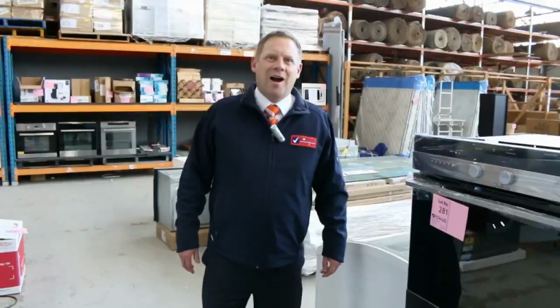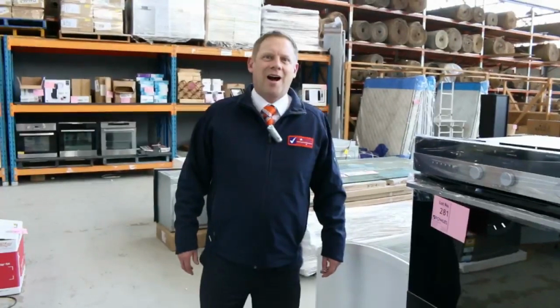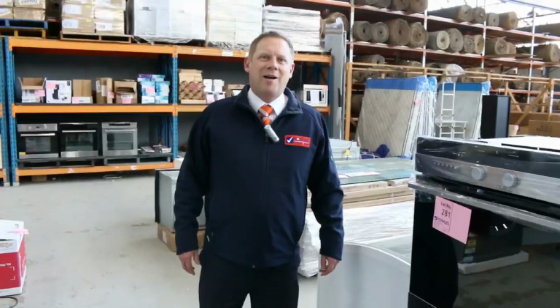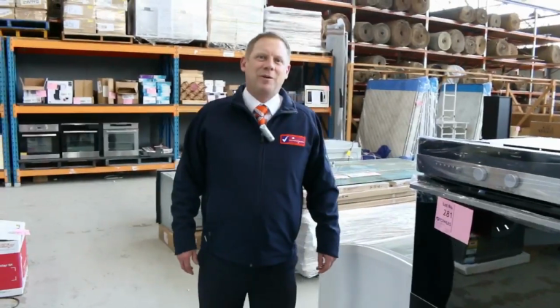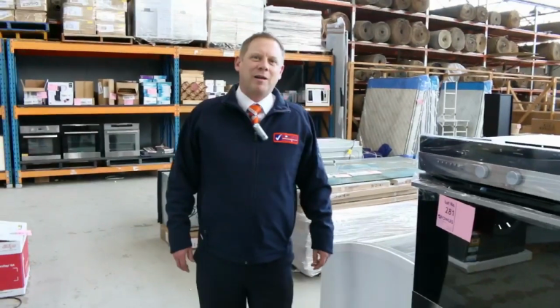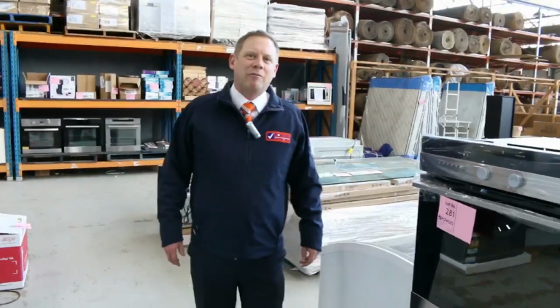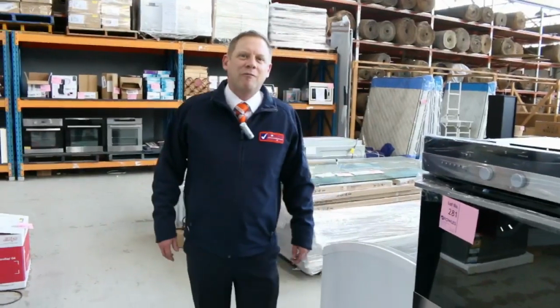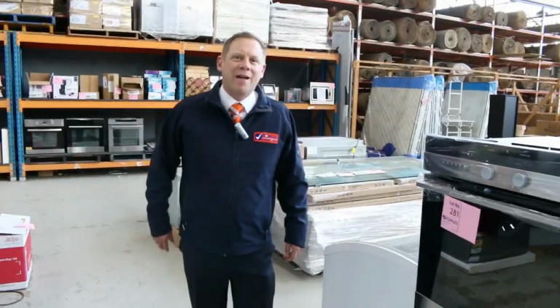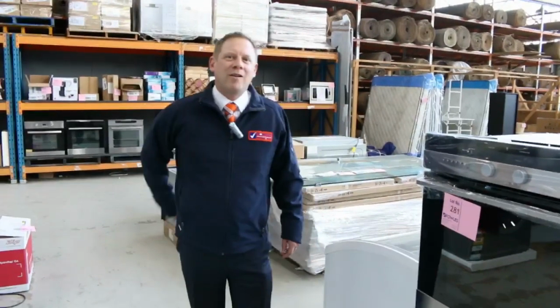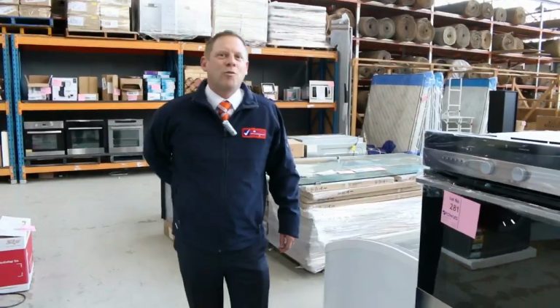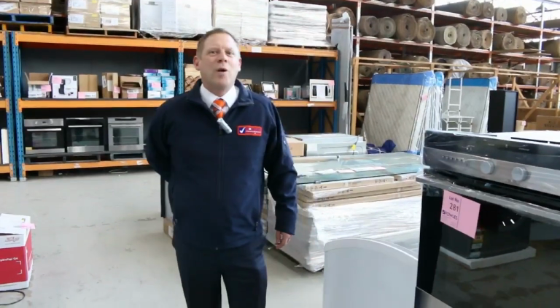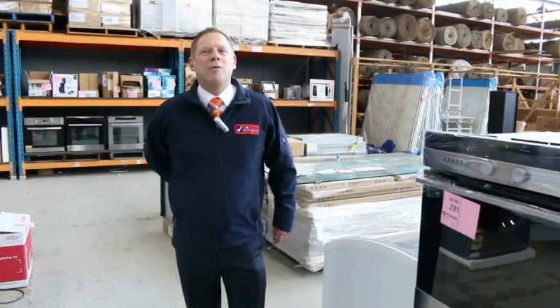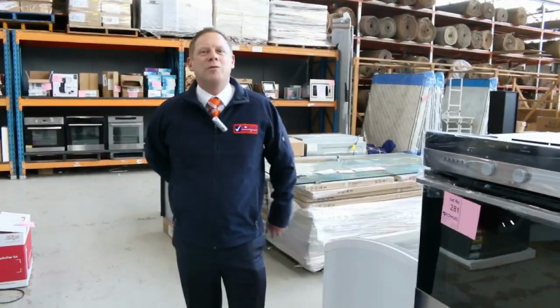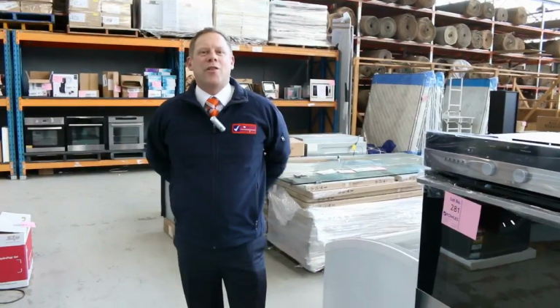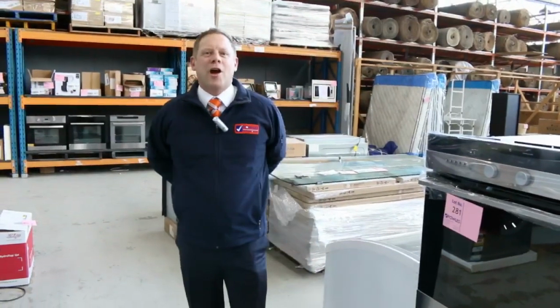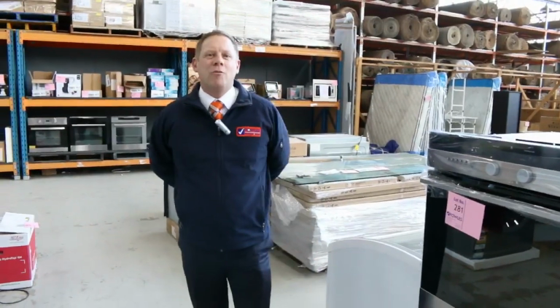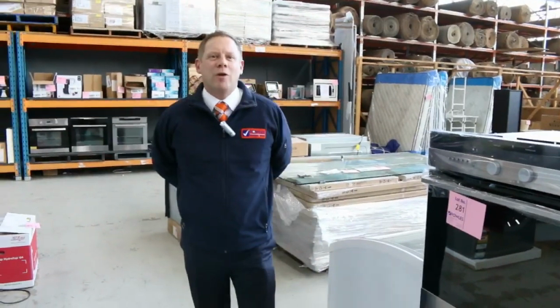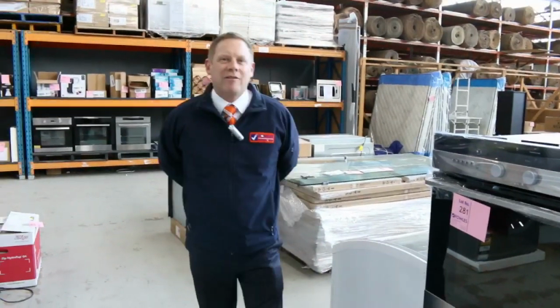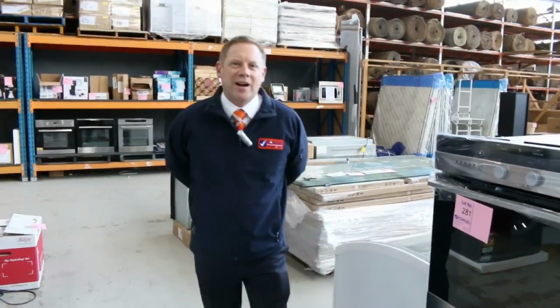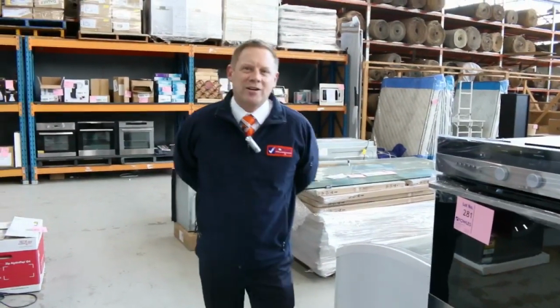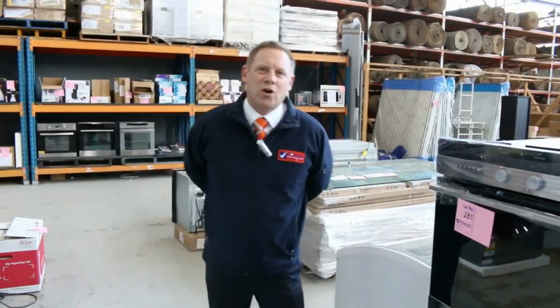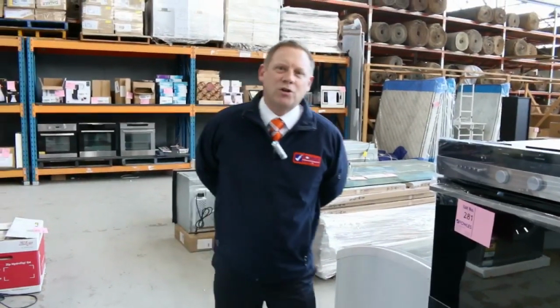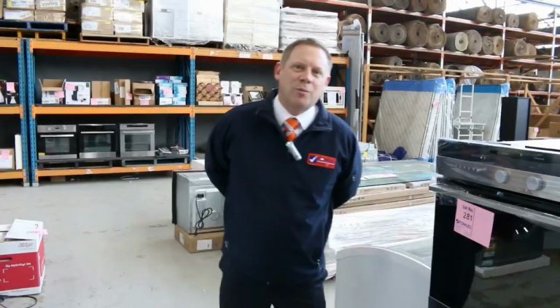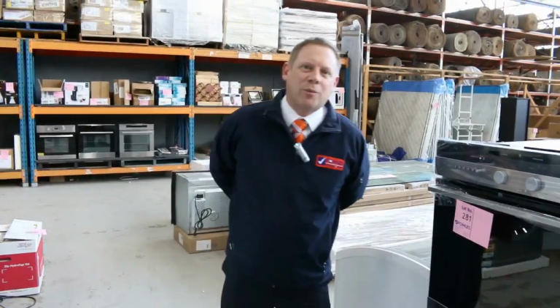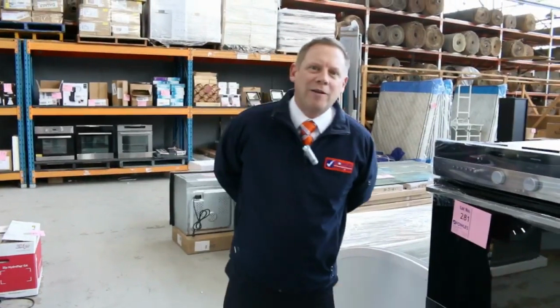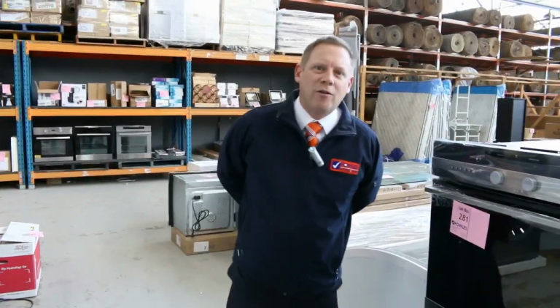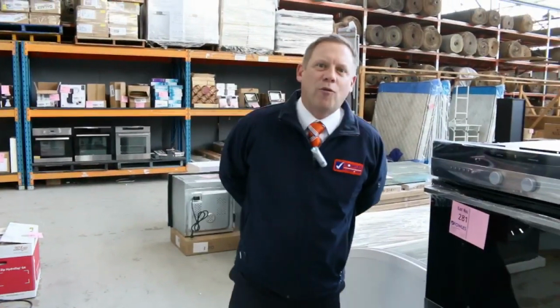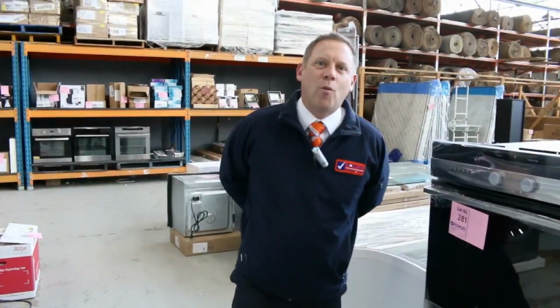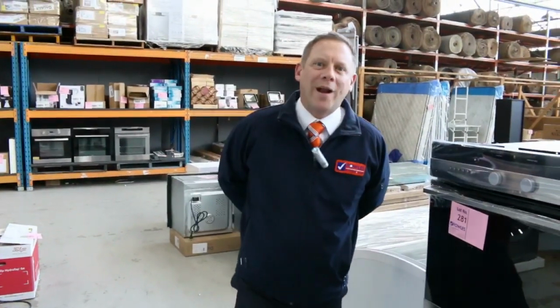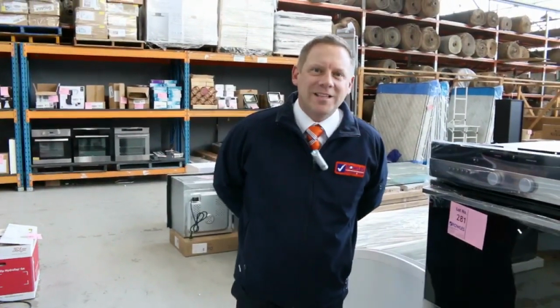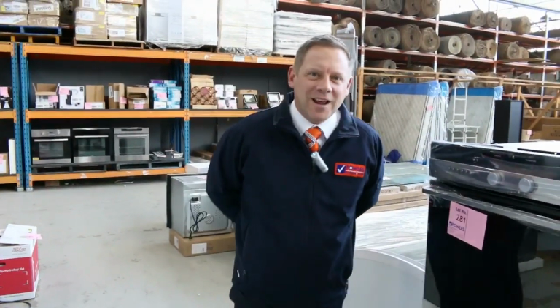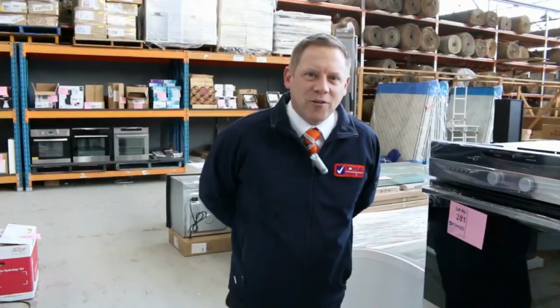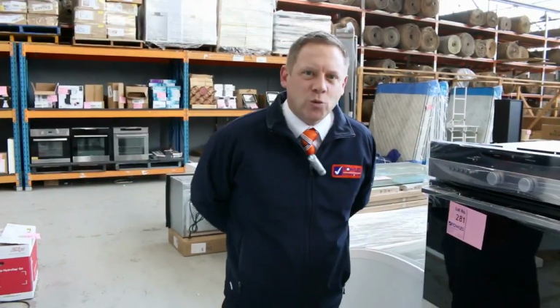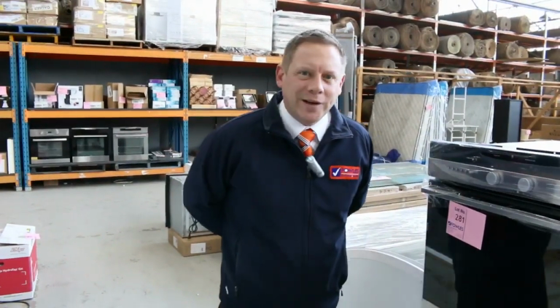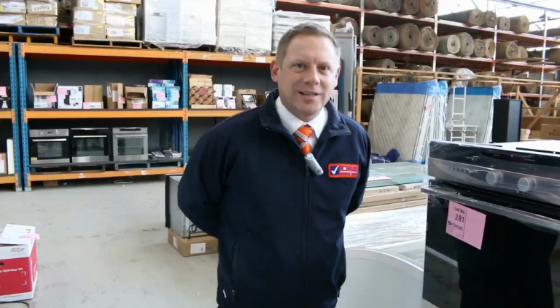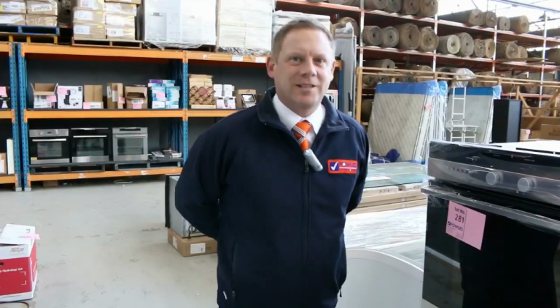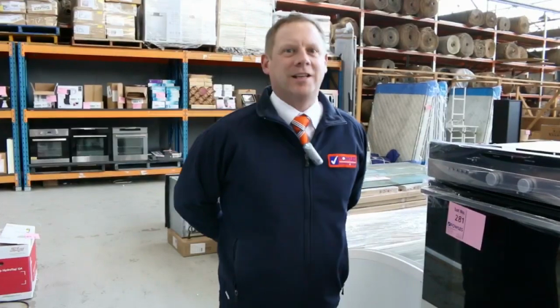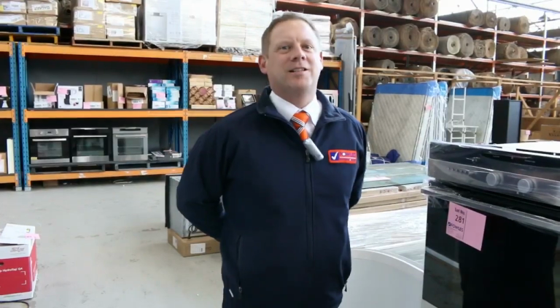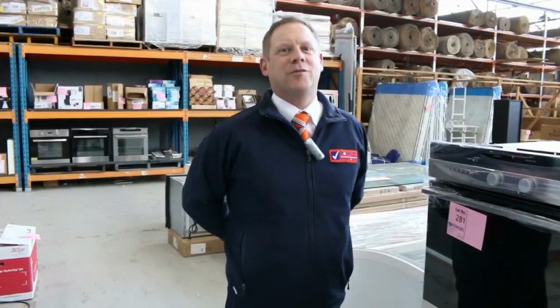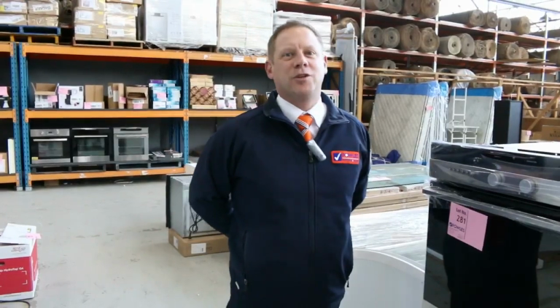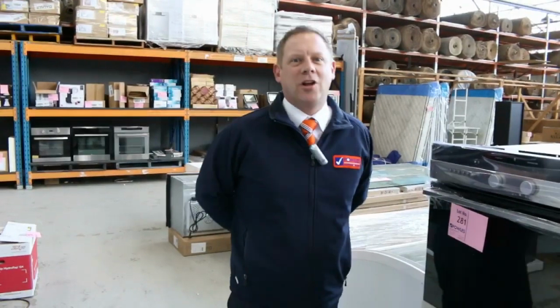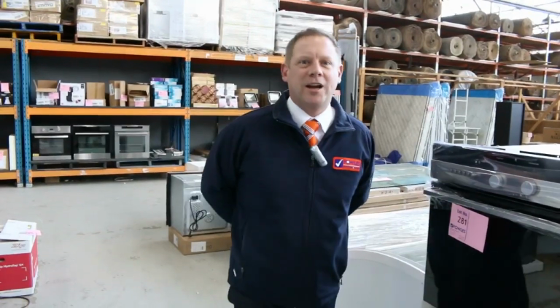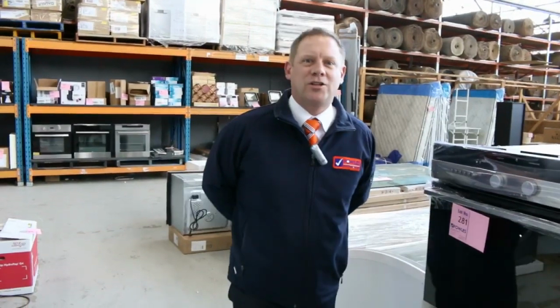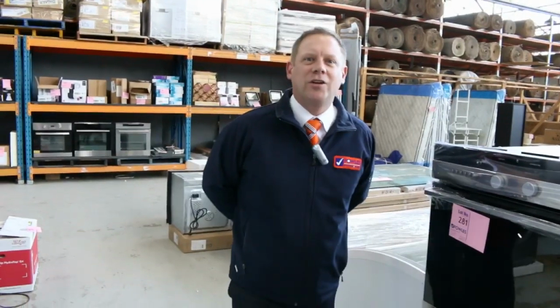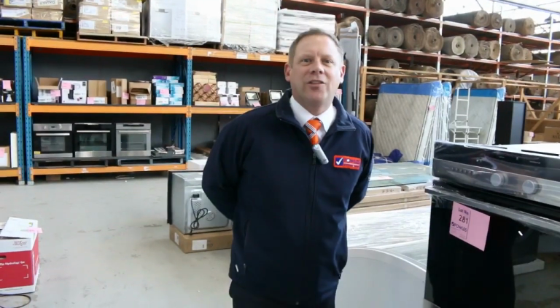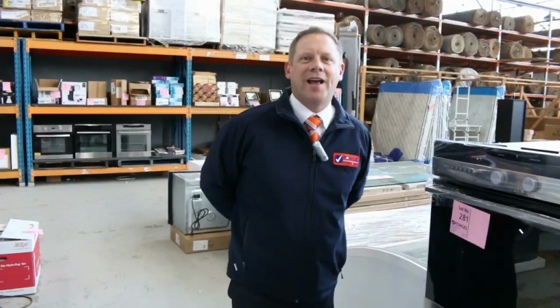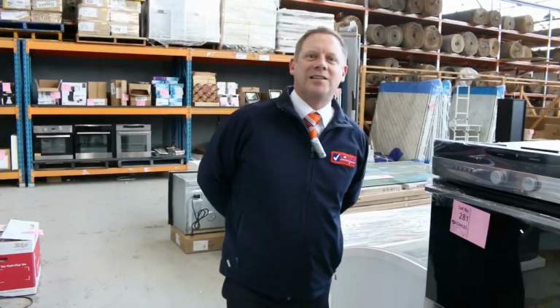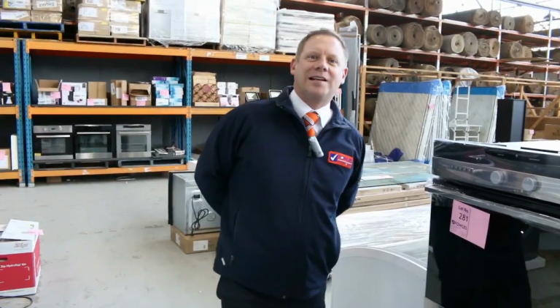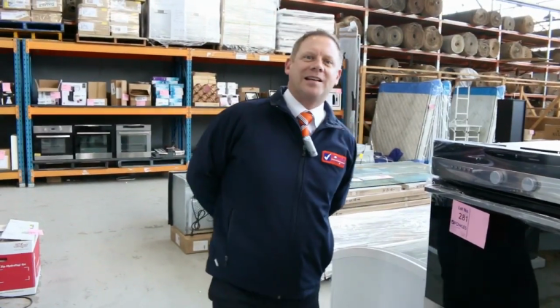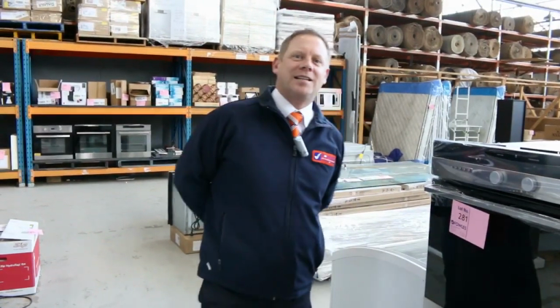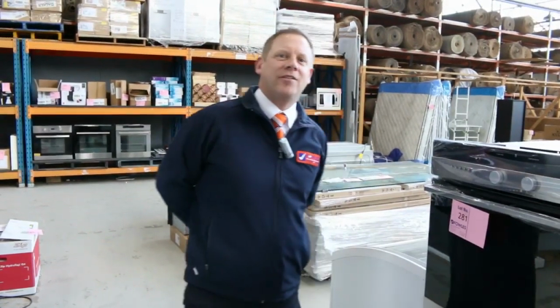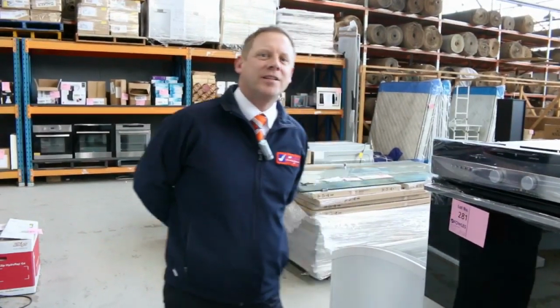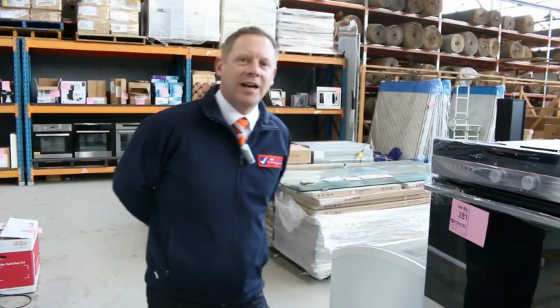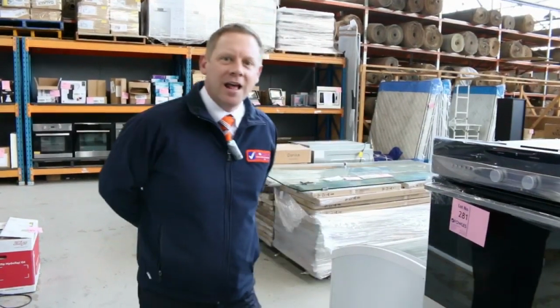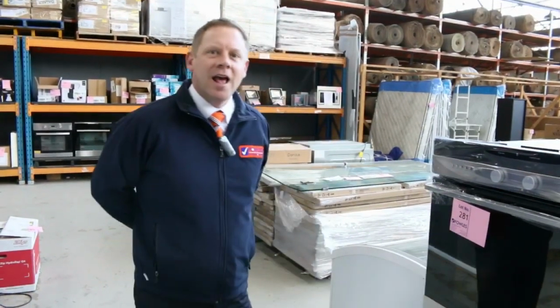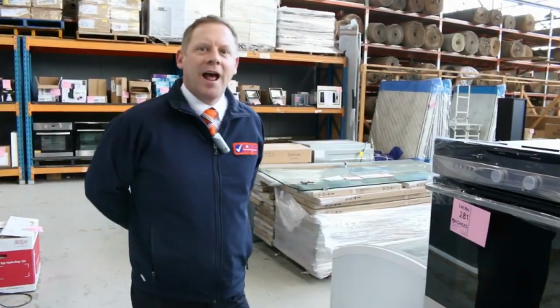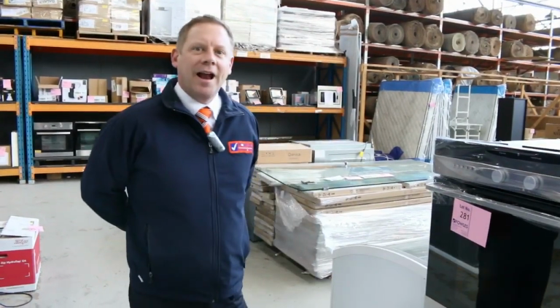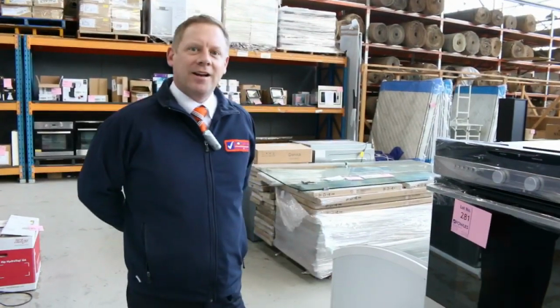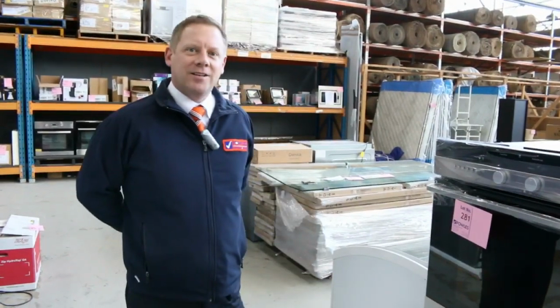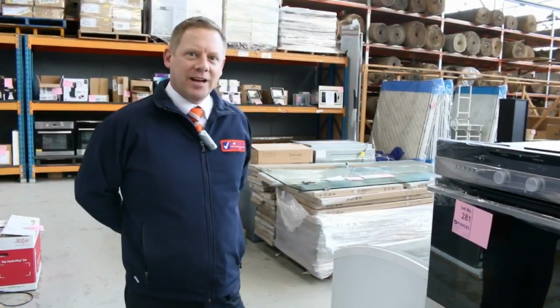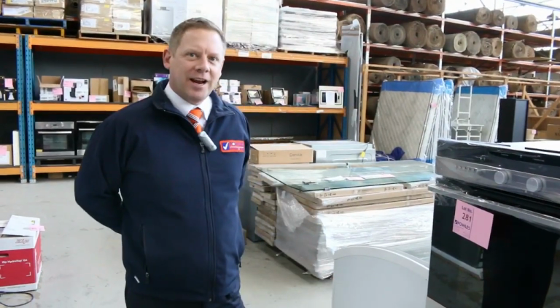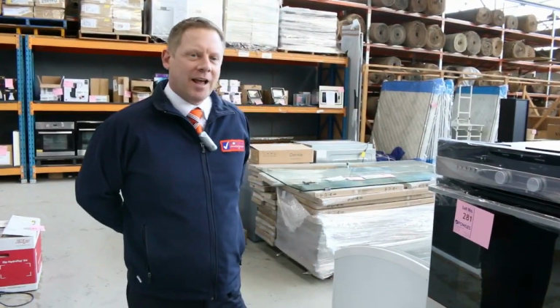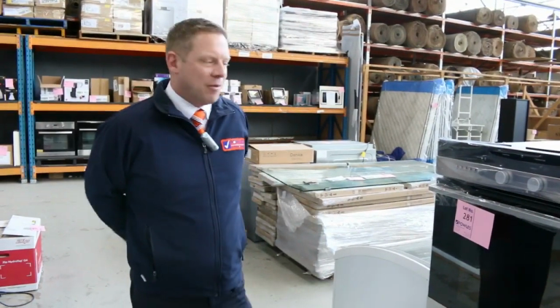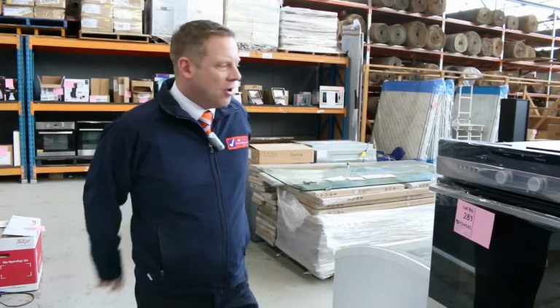Hi, I'm Liam from Fowles, and welcome to the Home Renovators Auction preview for Wednesday the 26th of July 2017 at 10am.